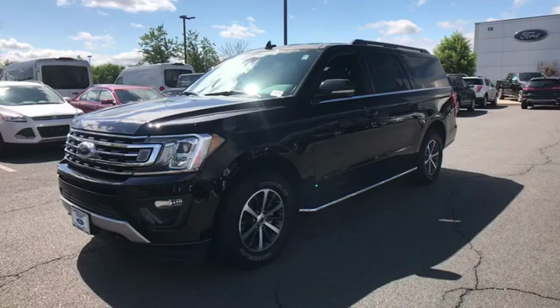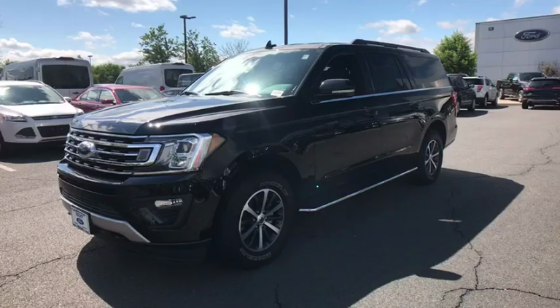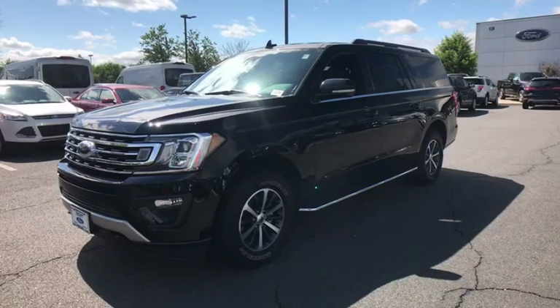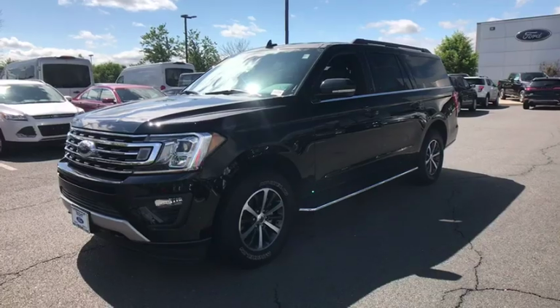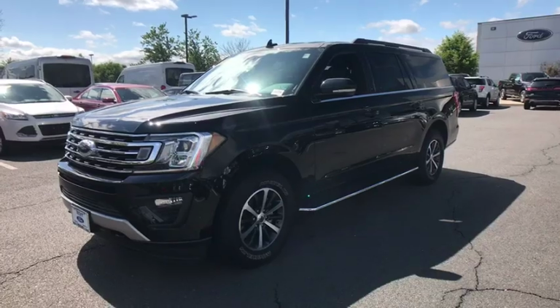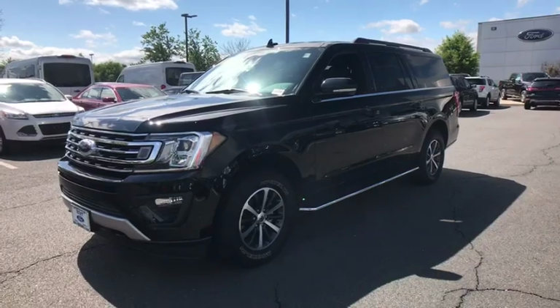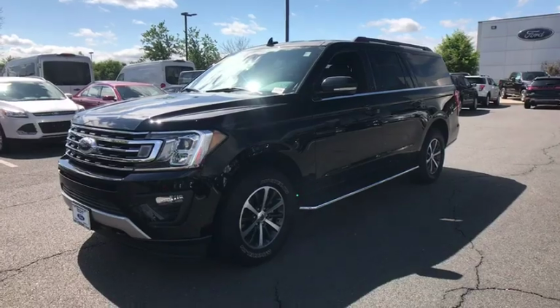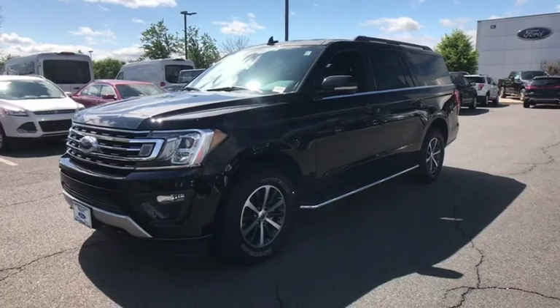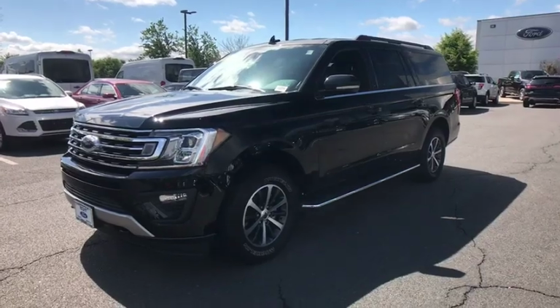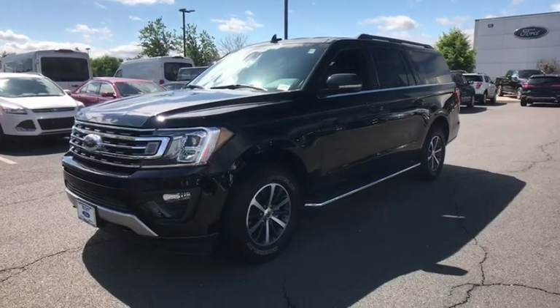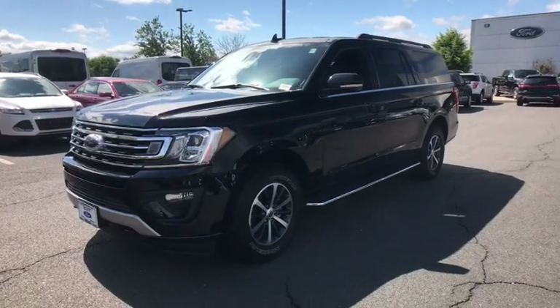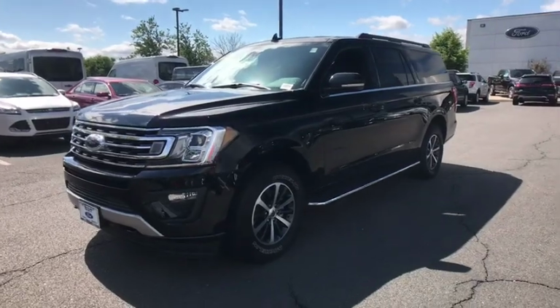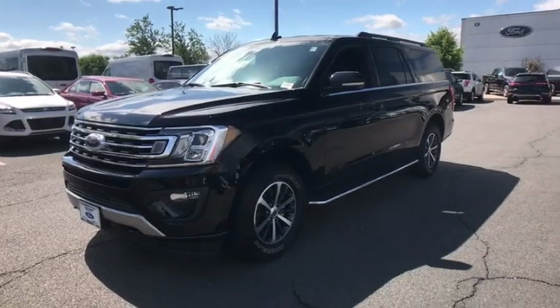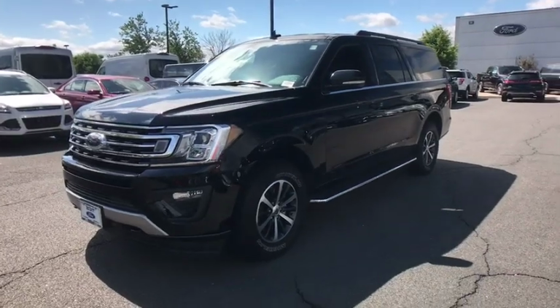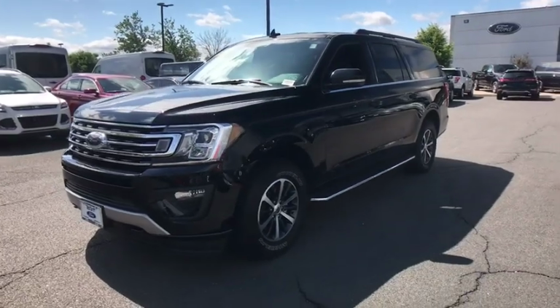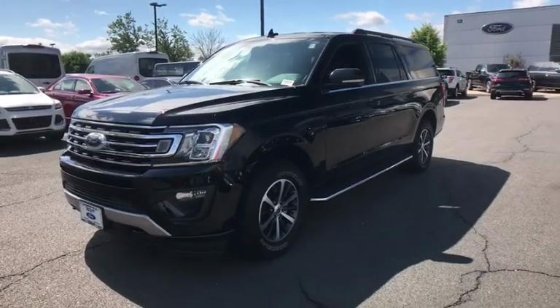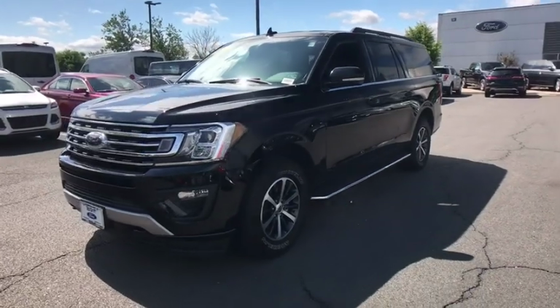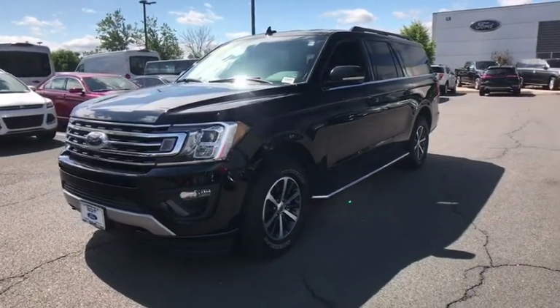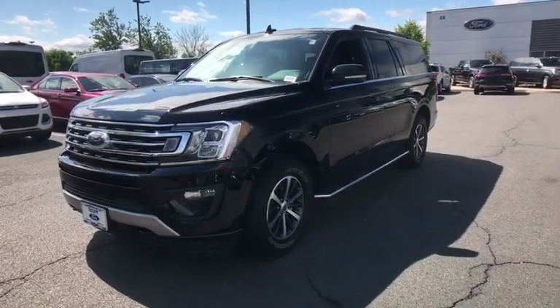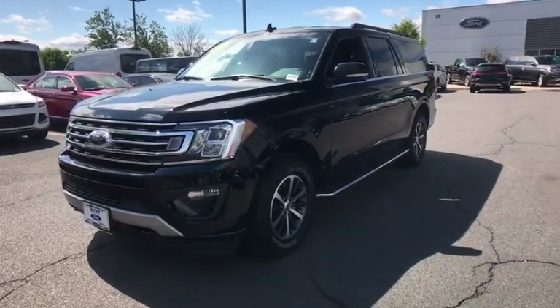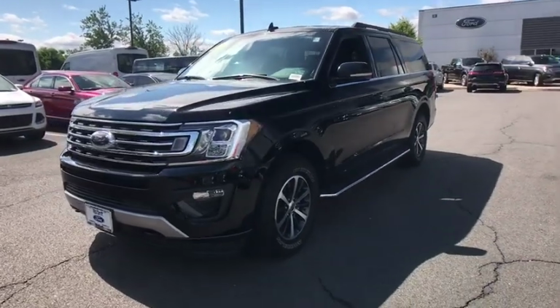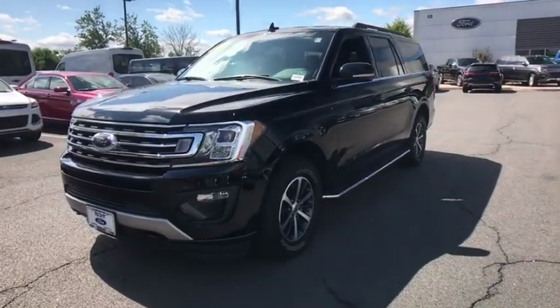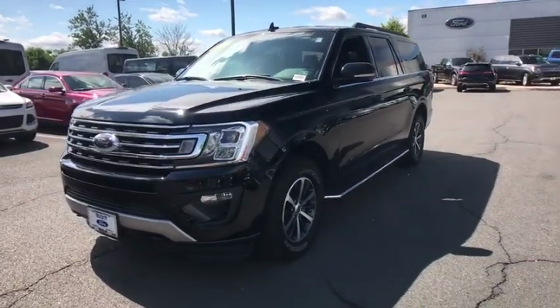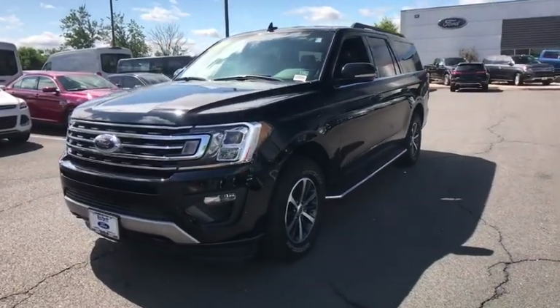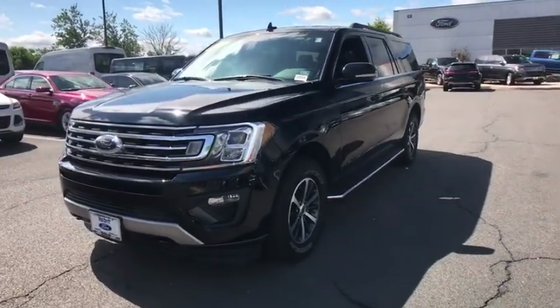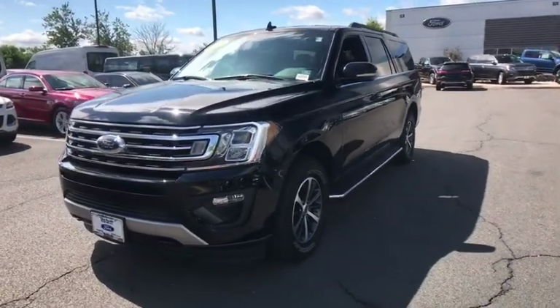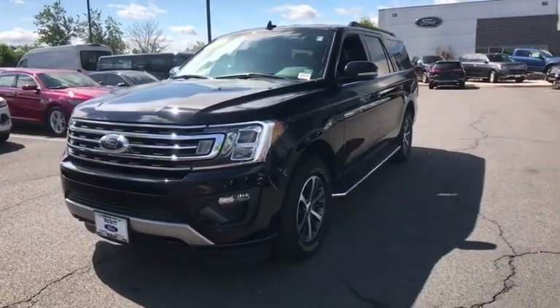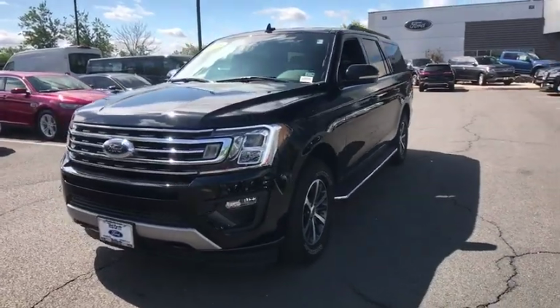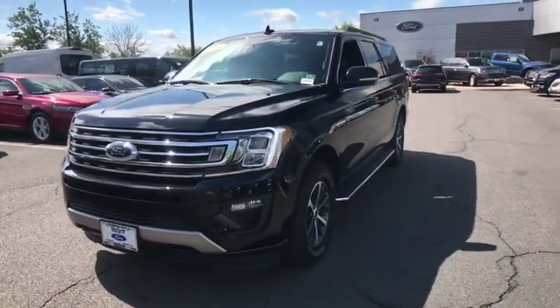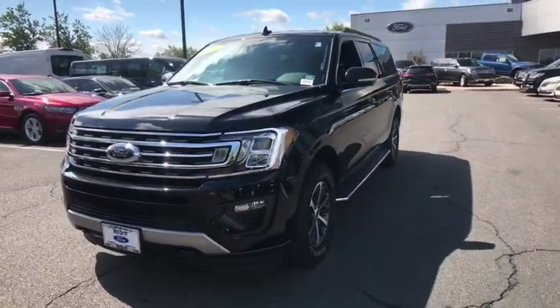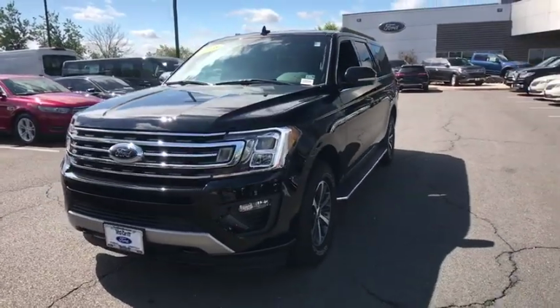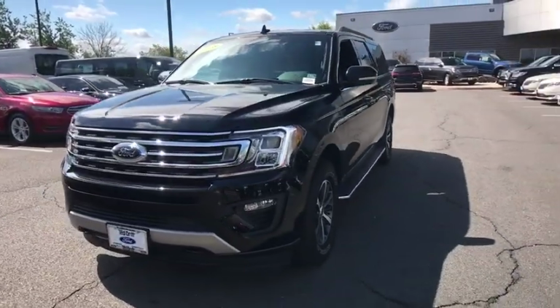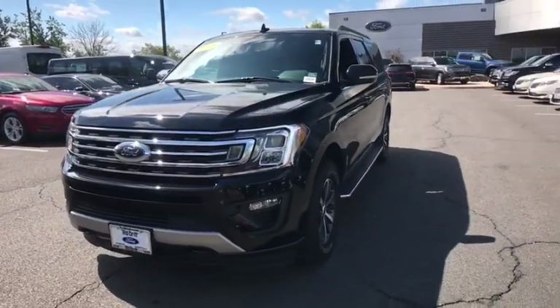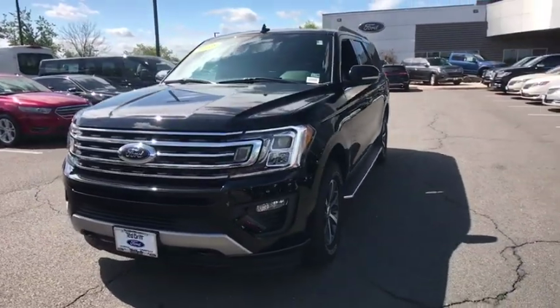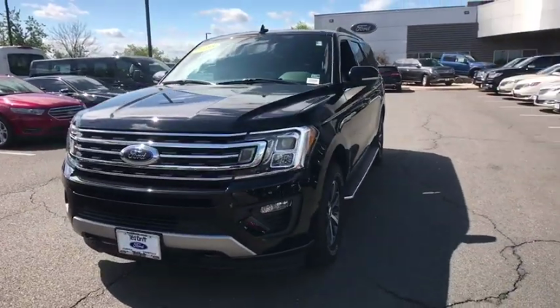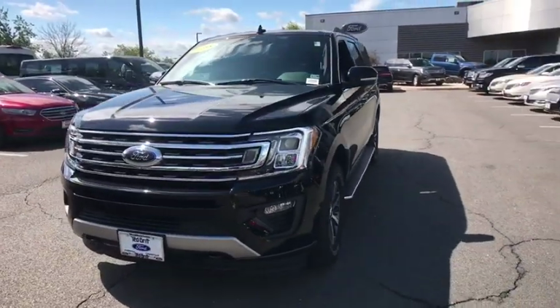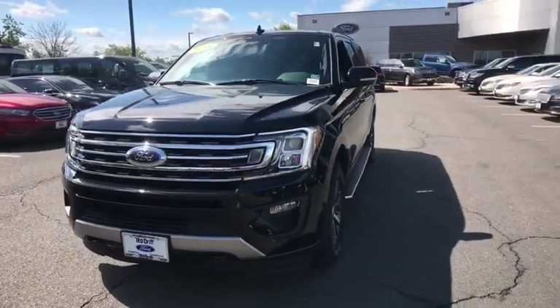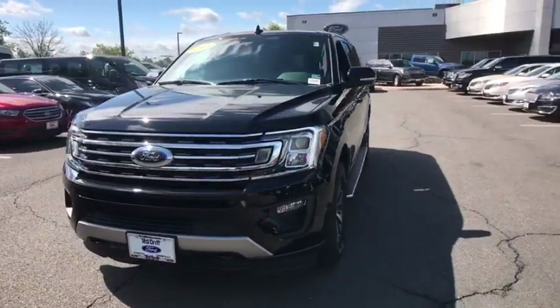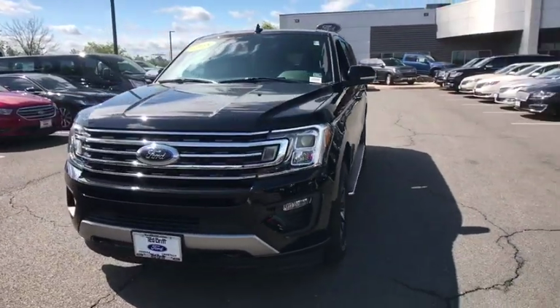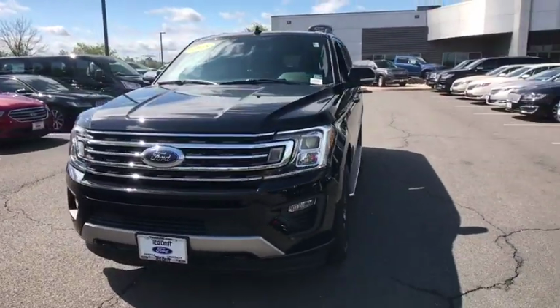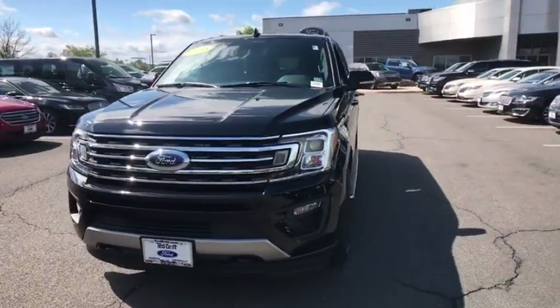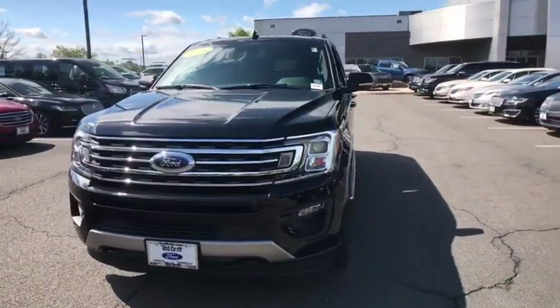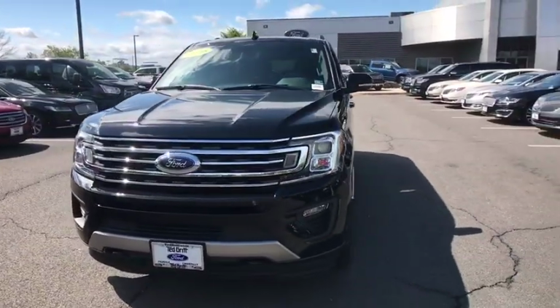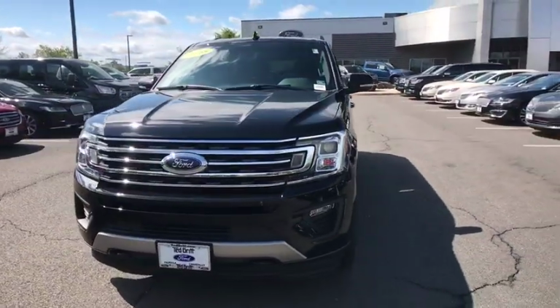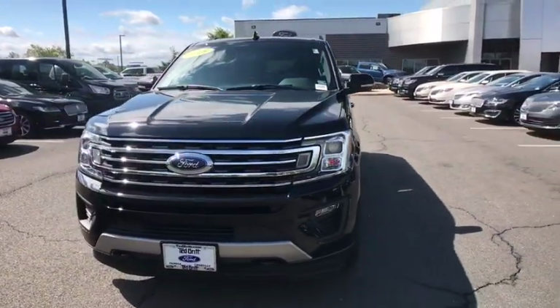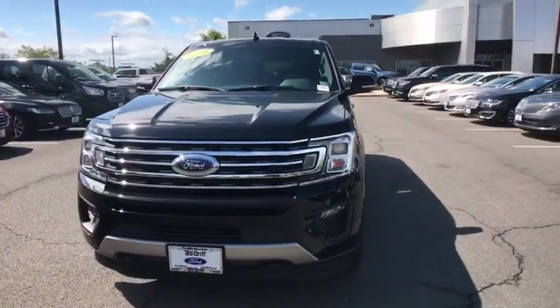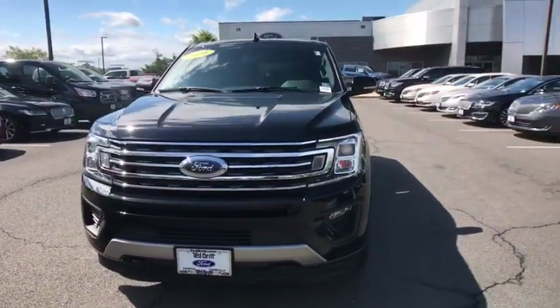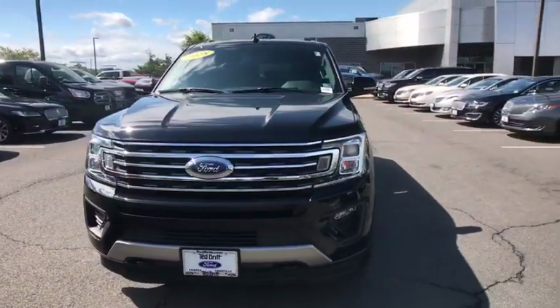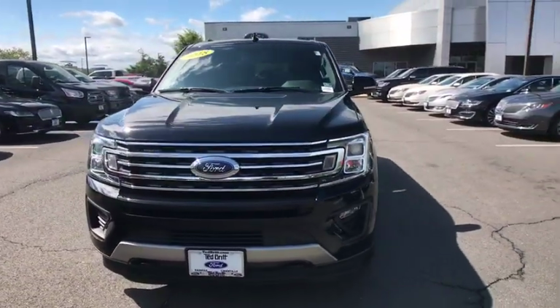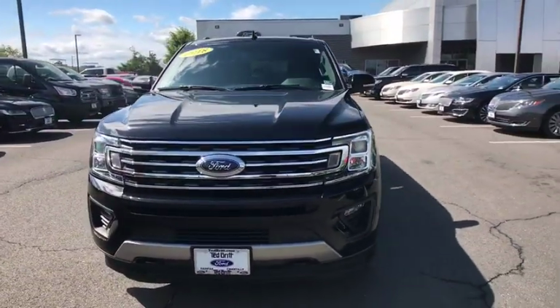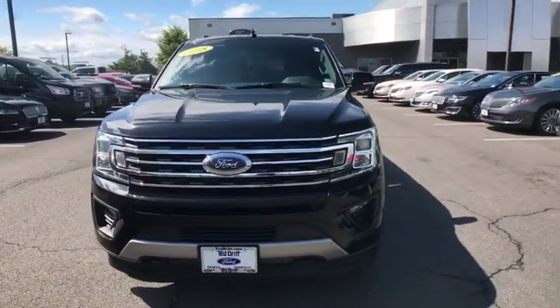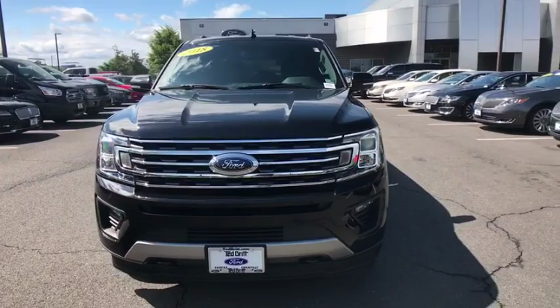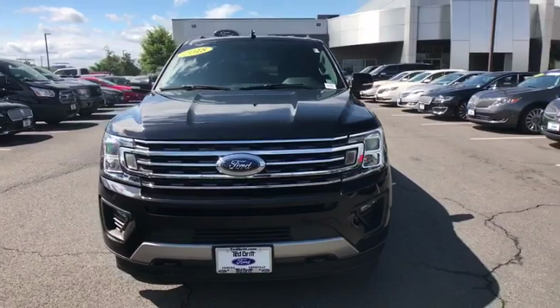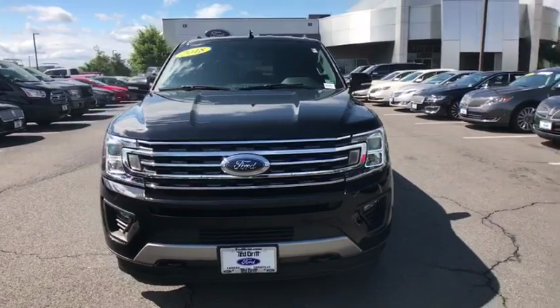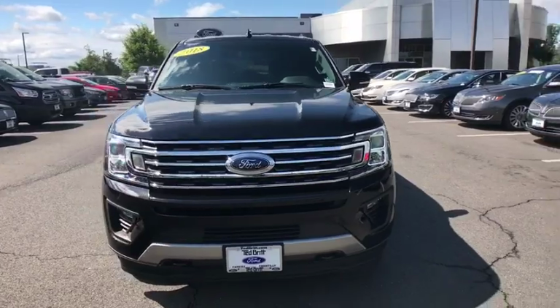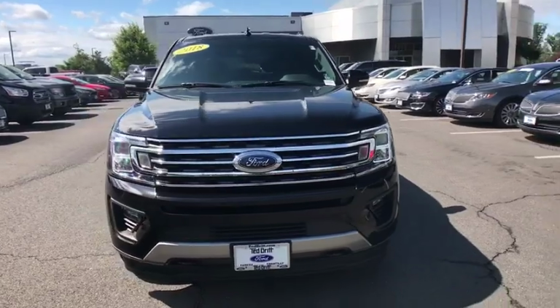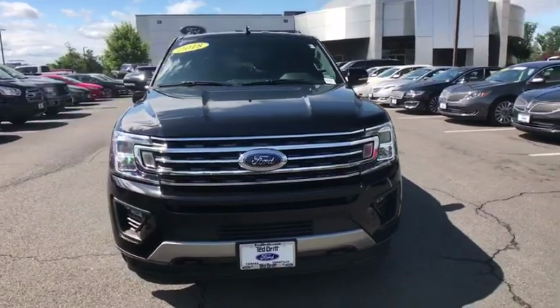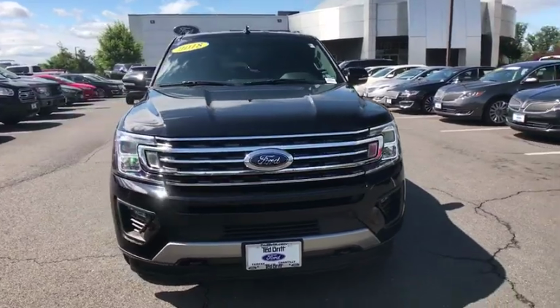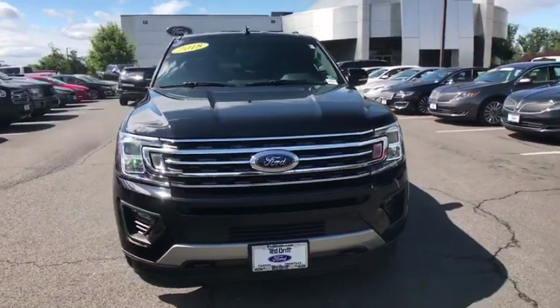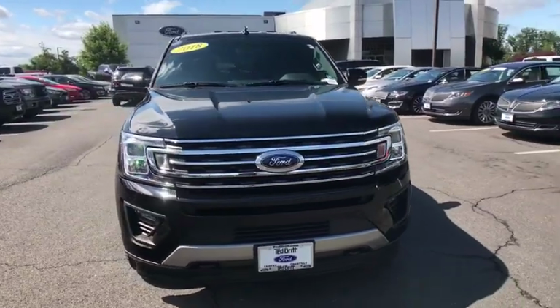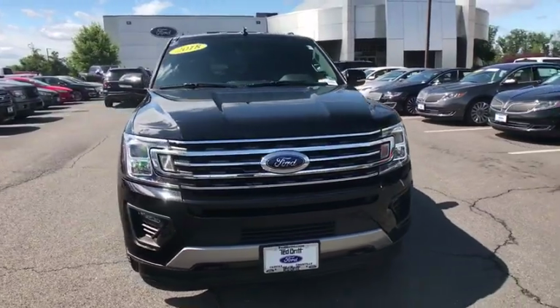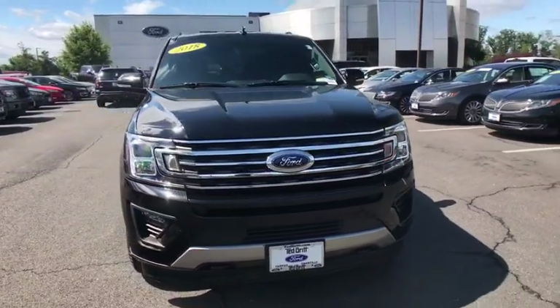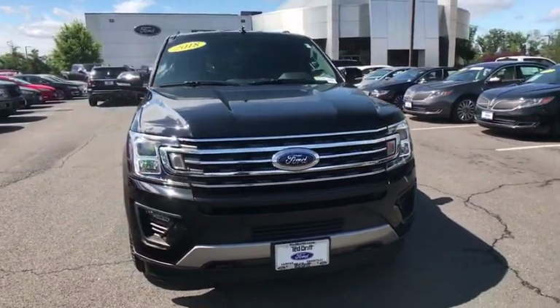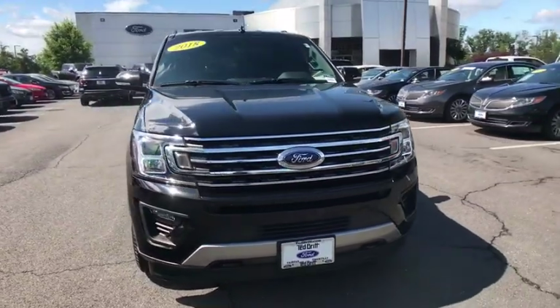2018 Ford Expedition. Powerful, controlled, resourceful. Expedition.